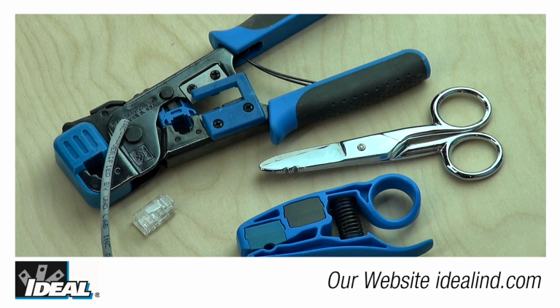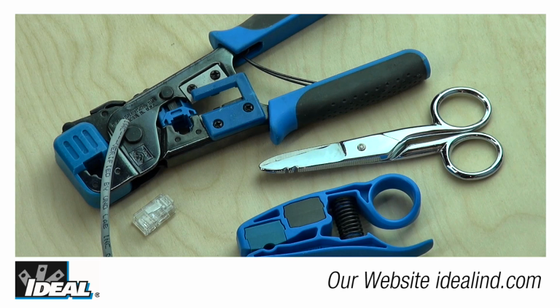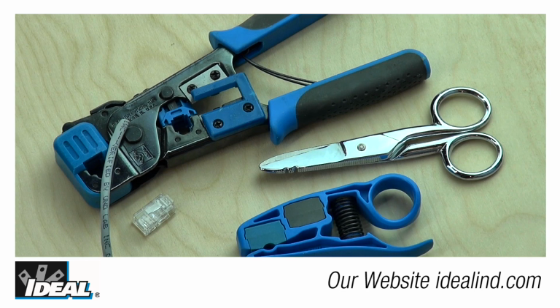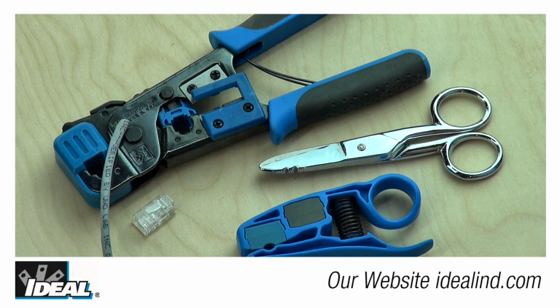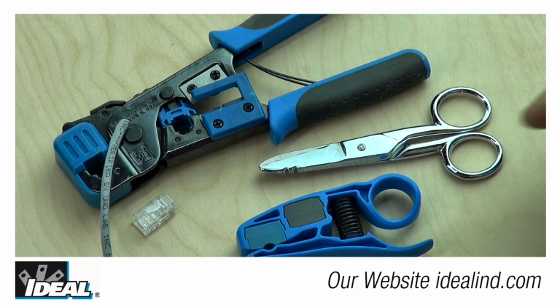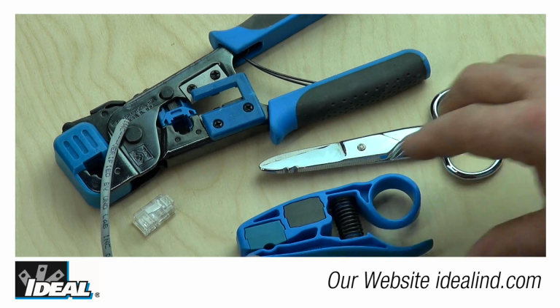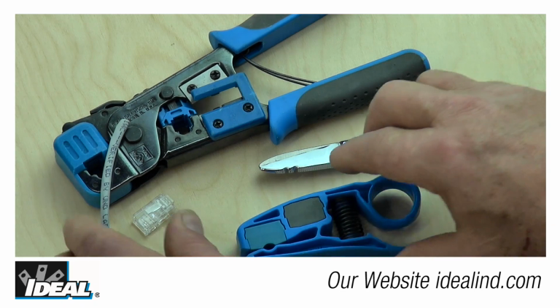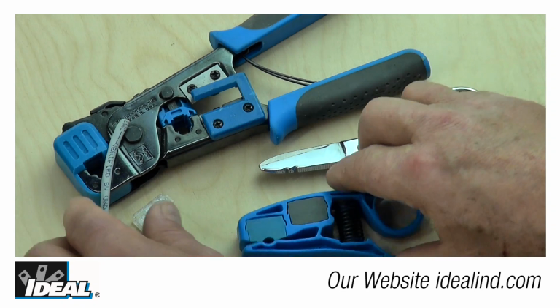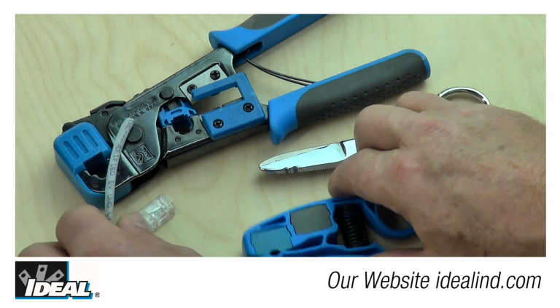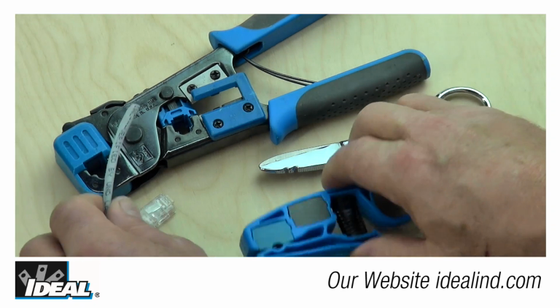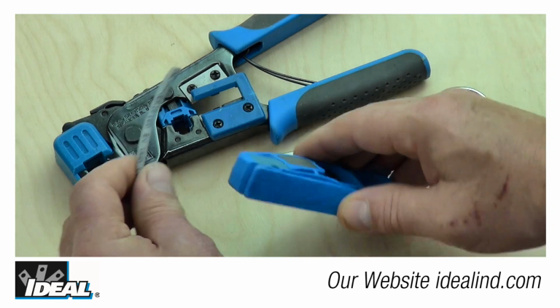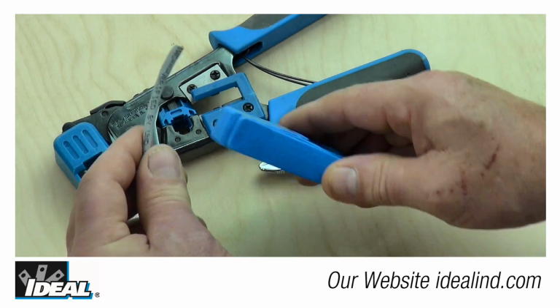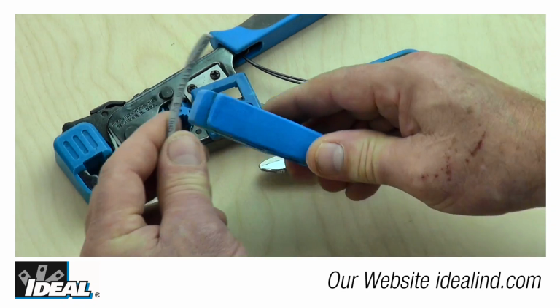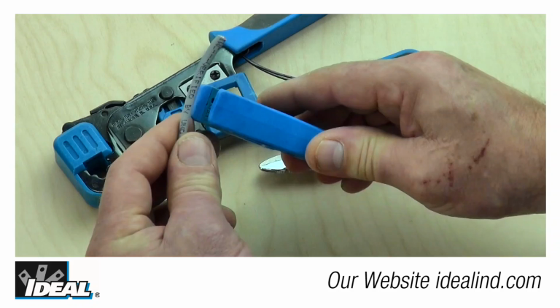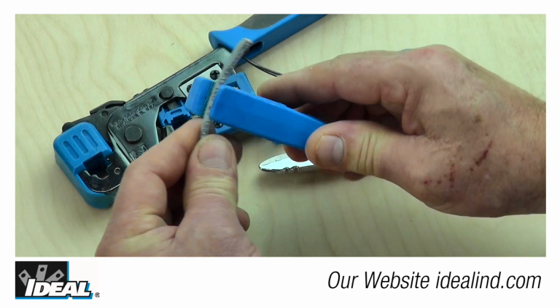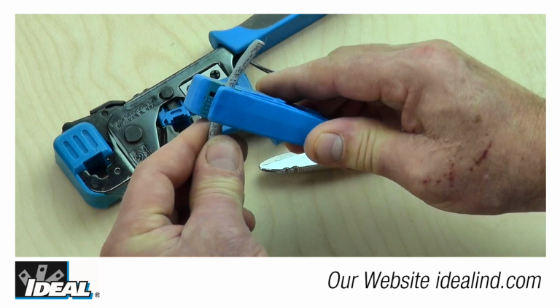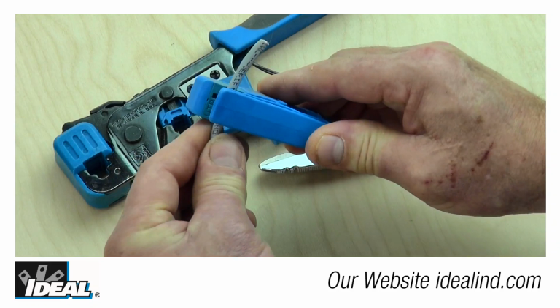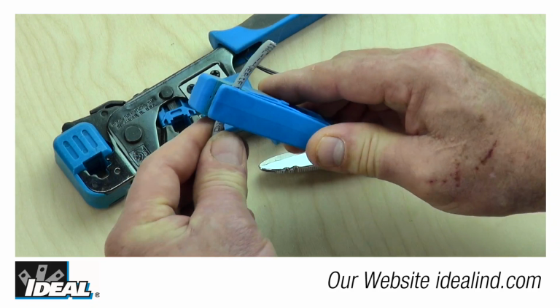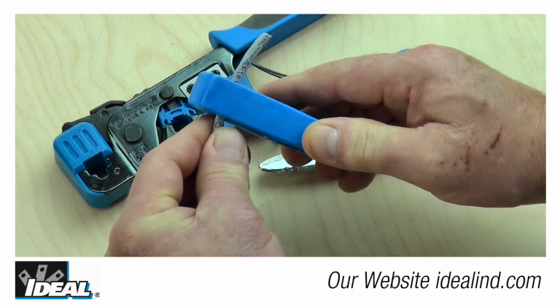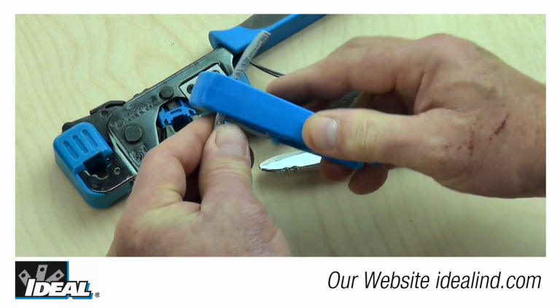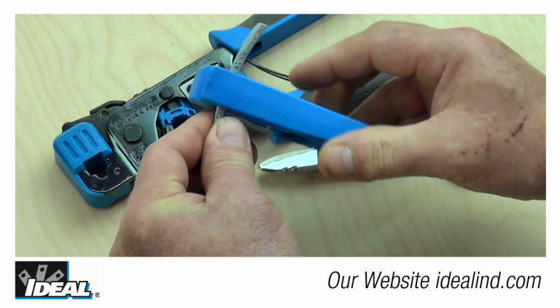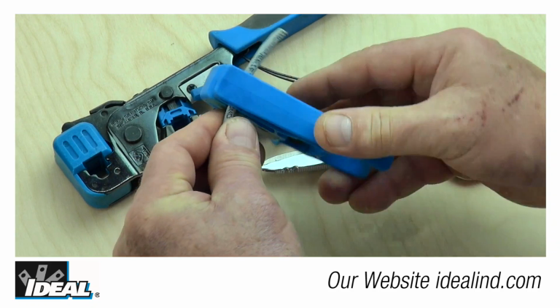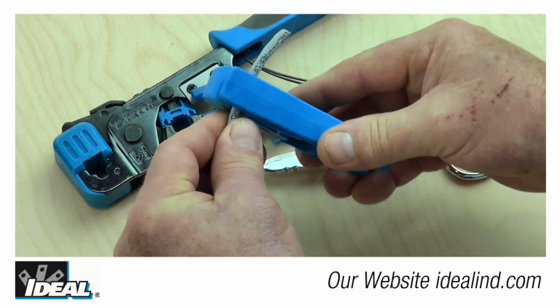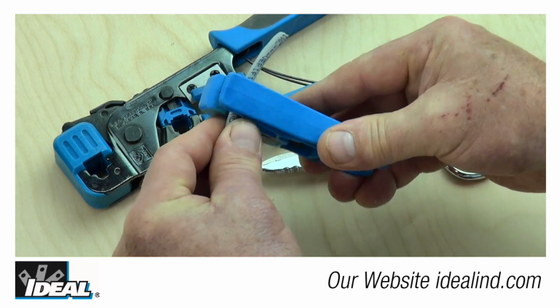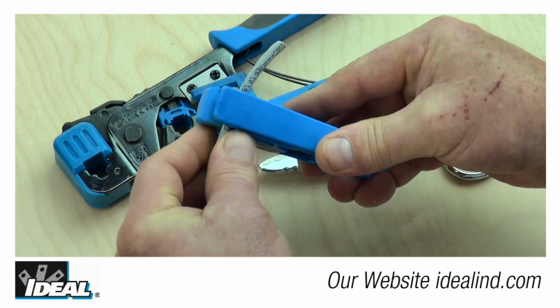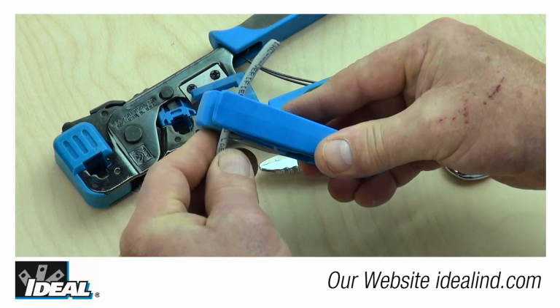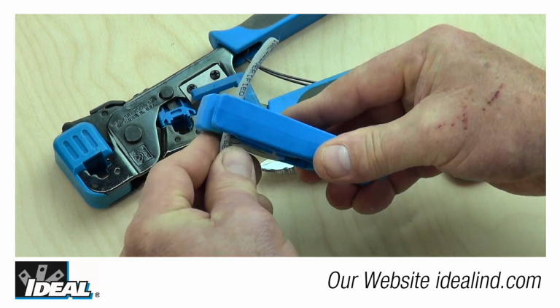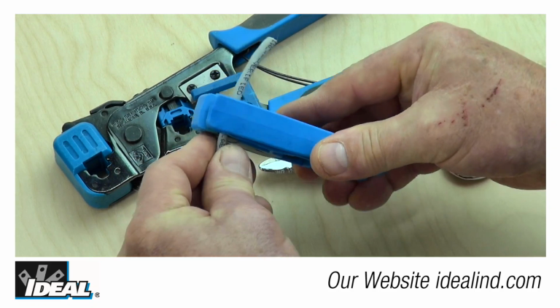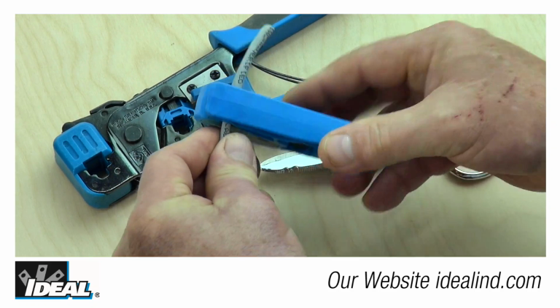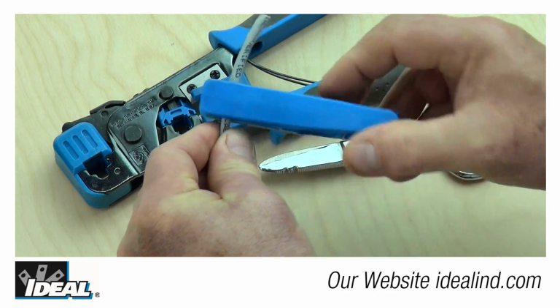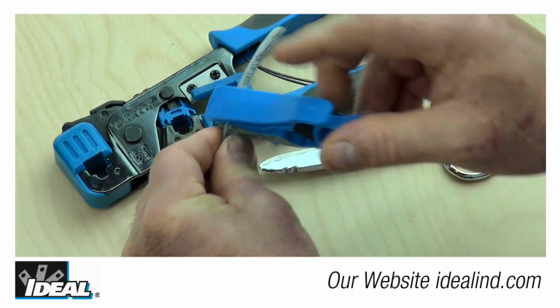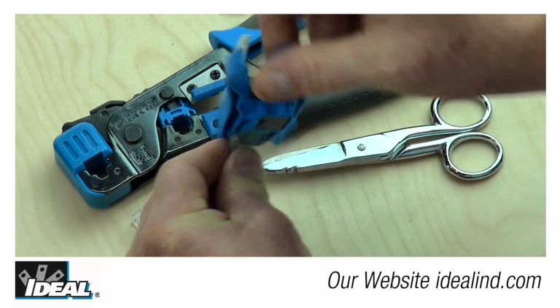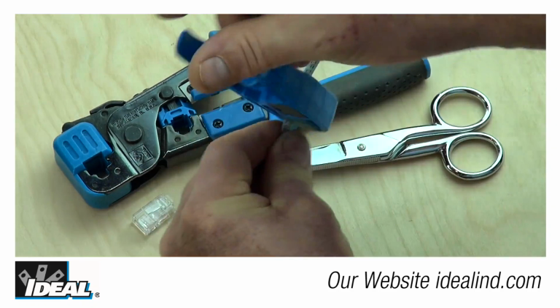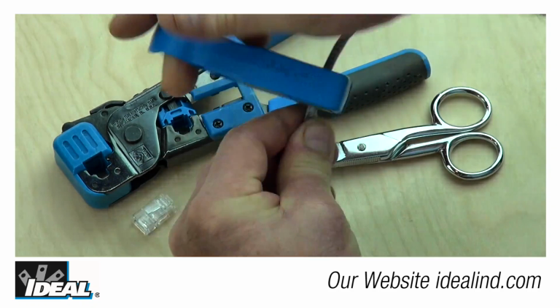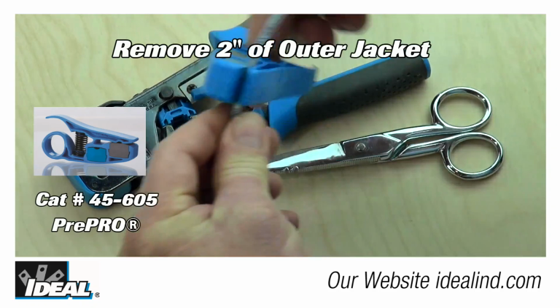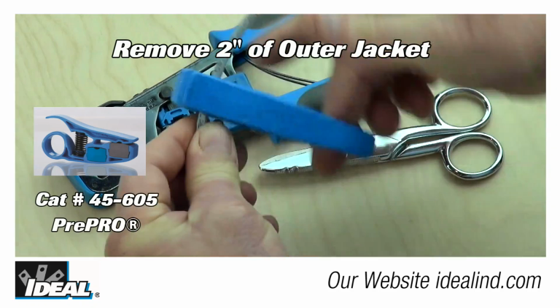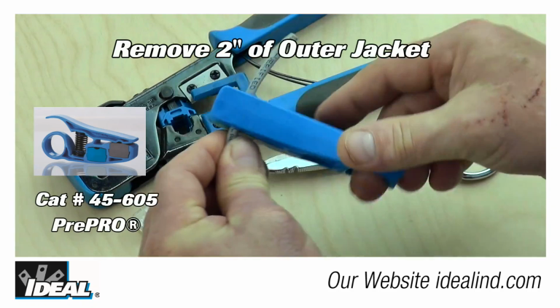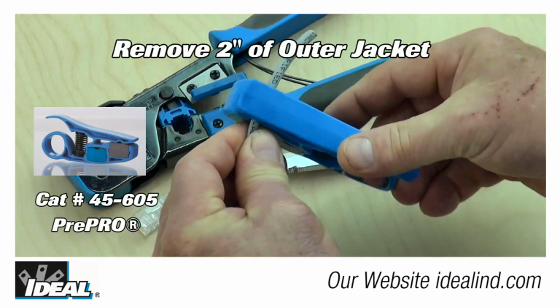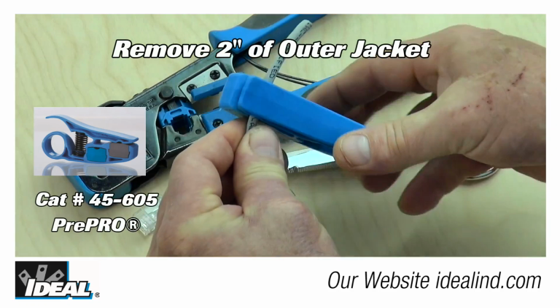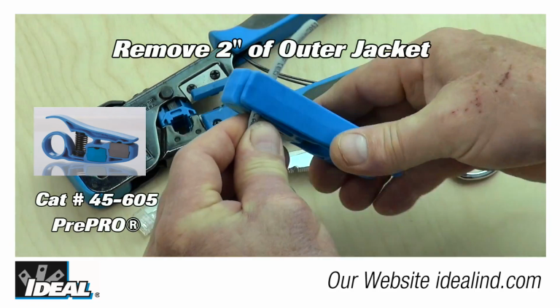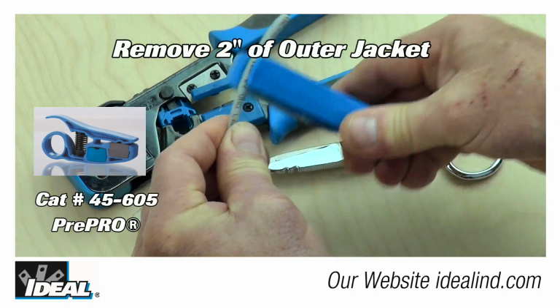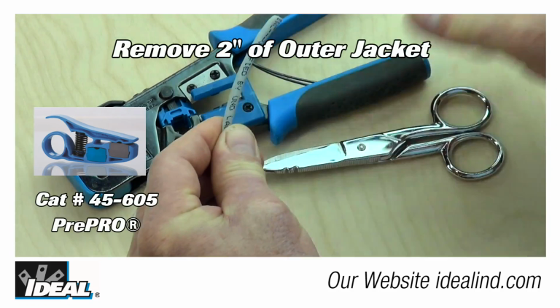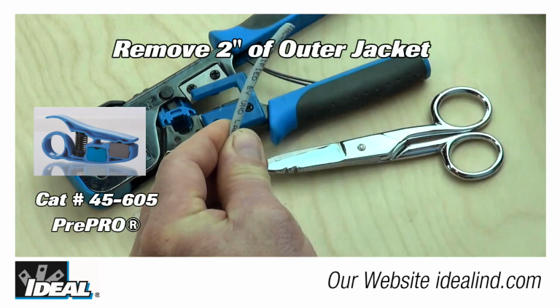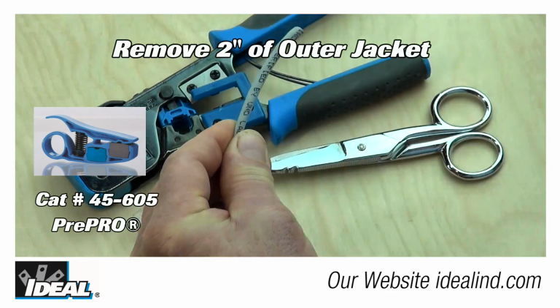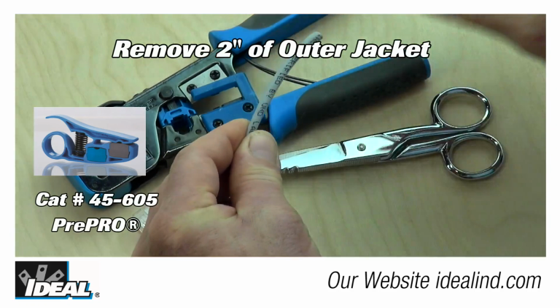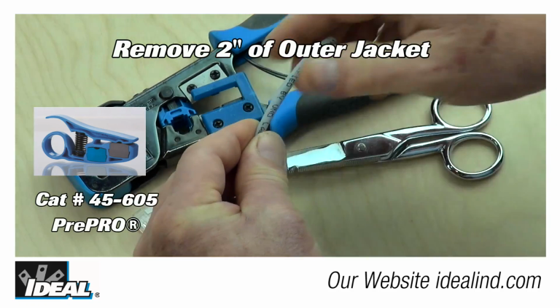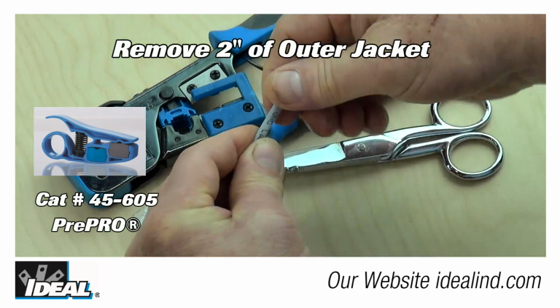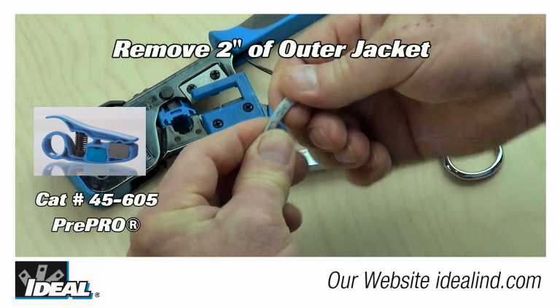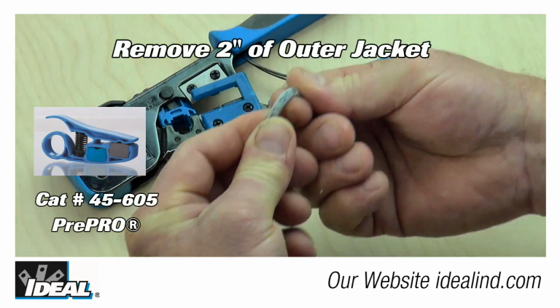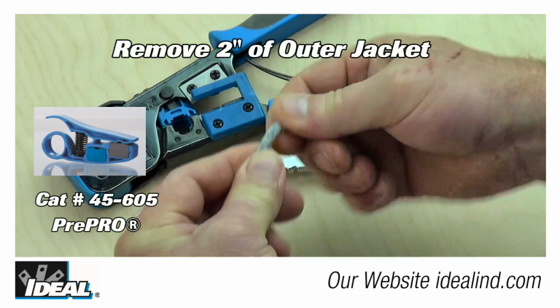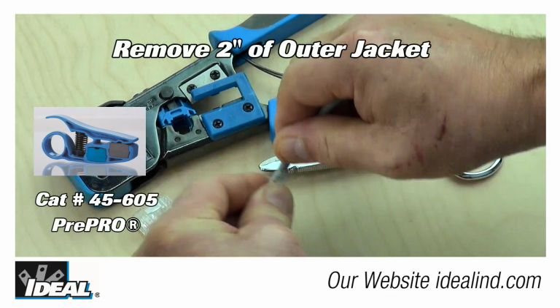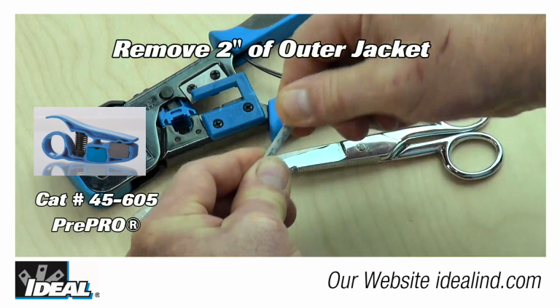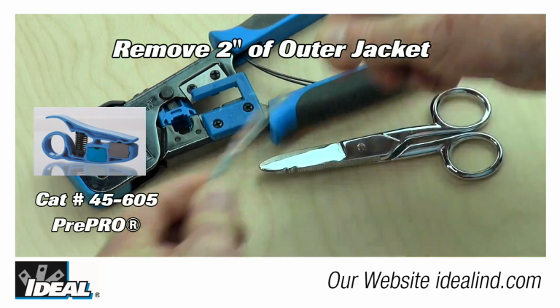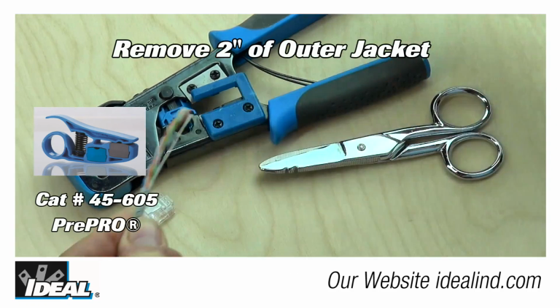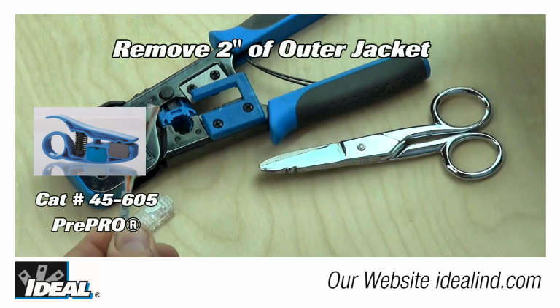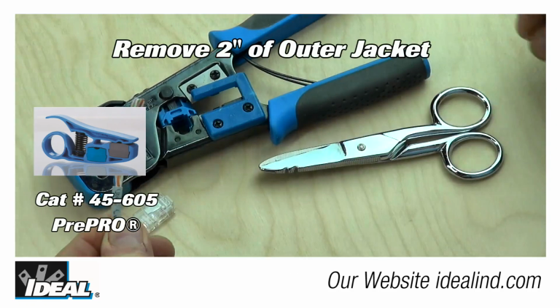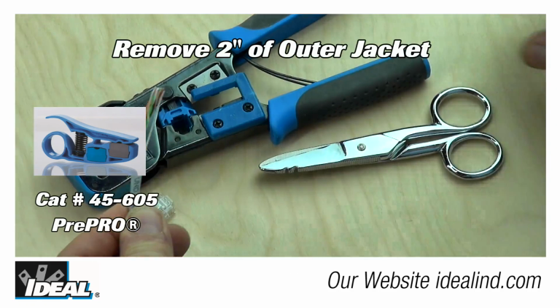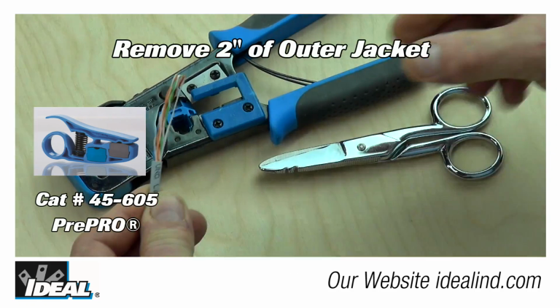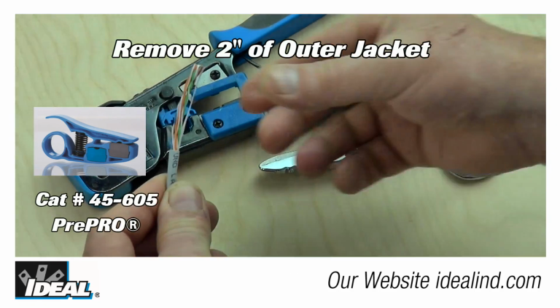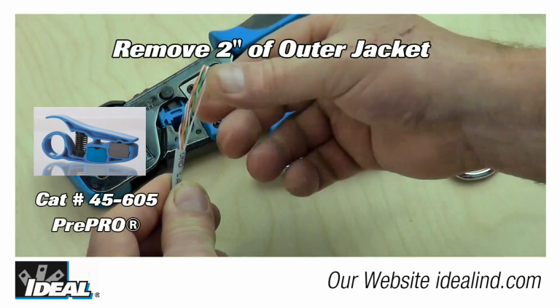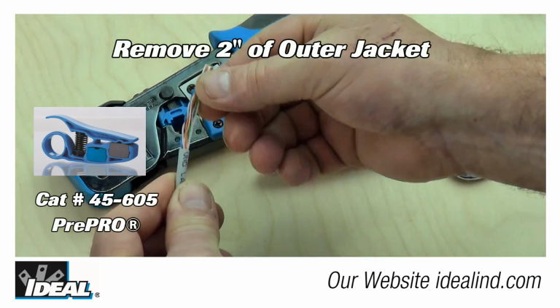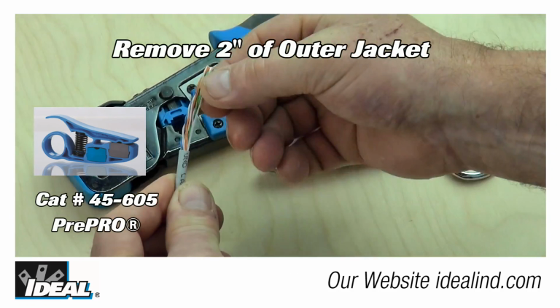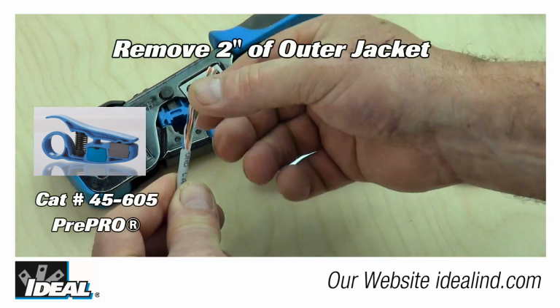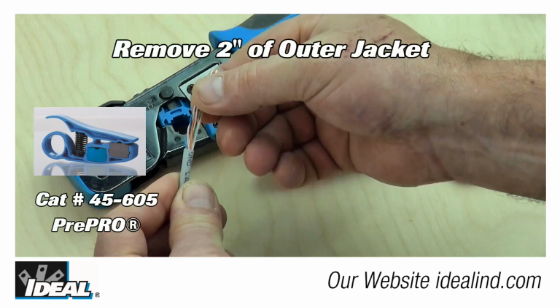Hi folks, this is Ron with Ideal. In this video, we'll terminate a Cat5e modular plug on the end of a piece of Cat5e cable.